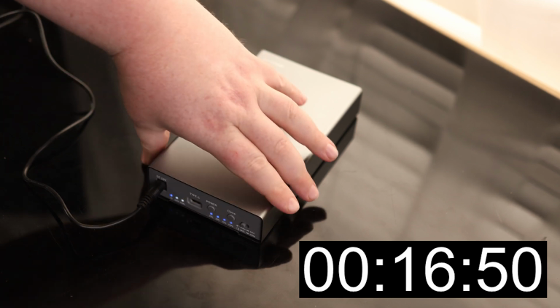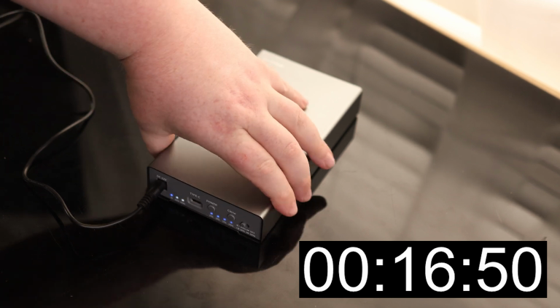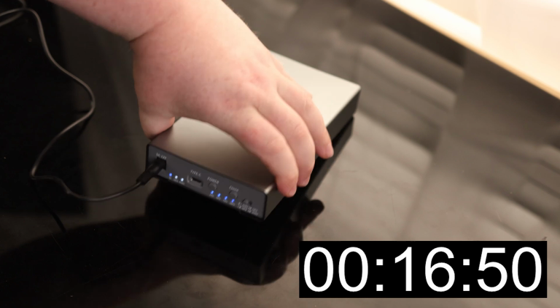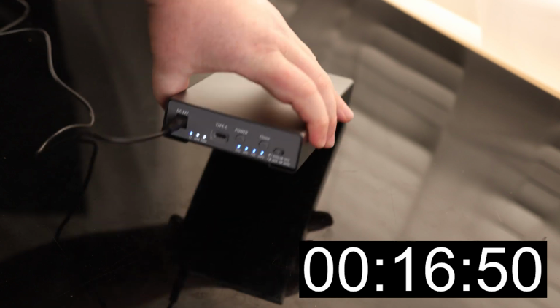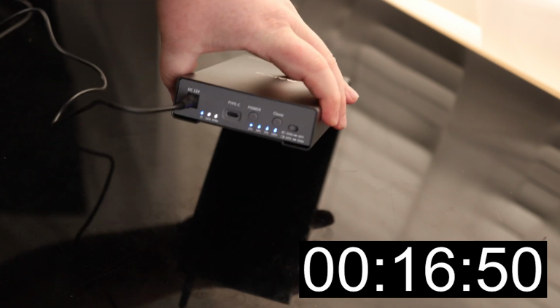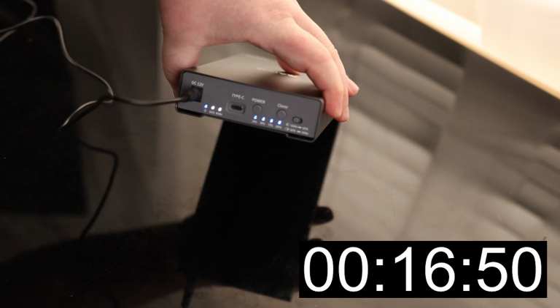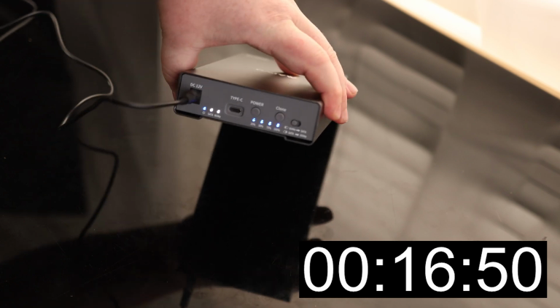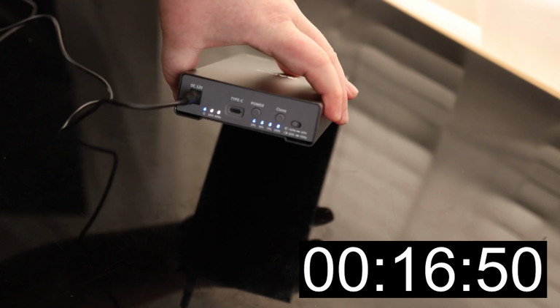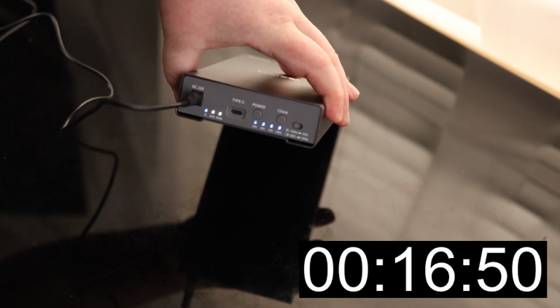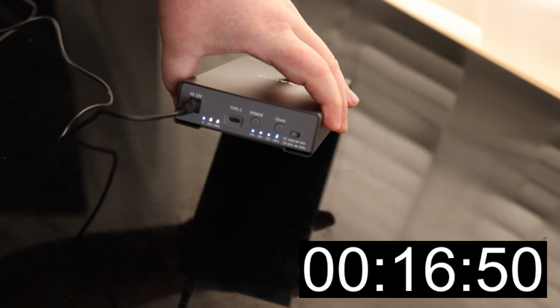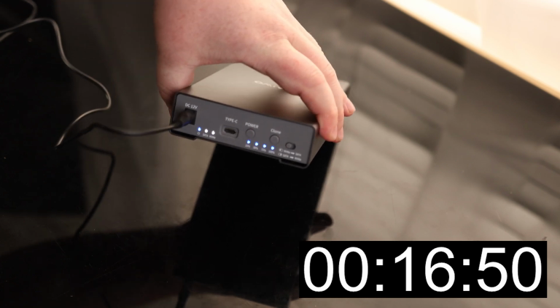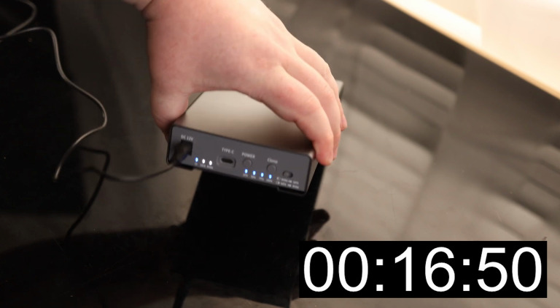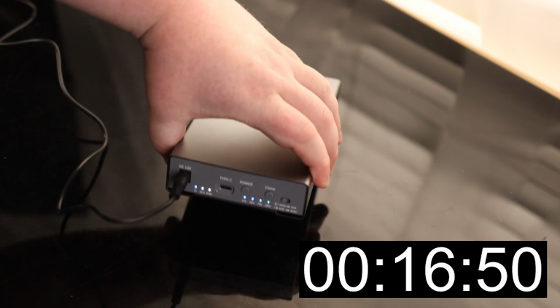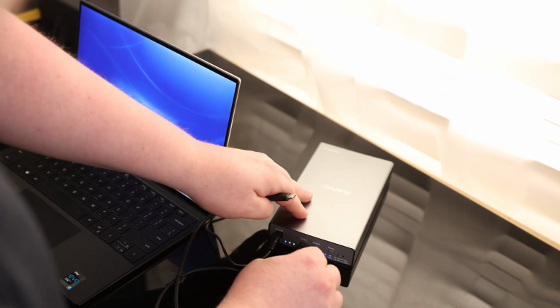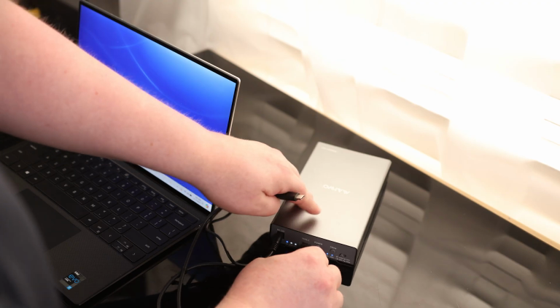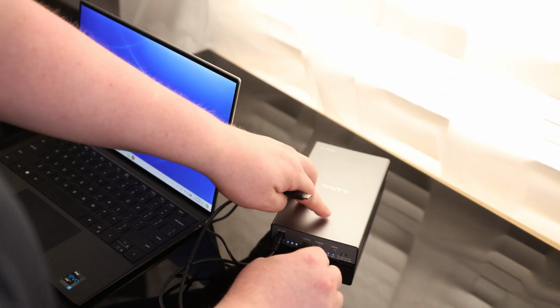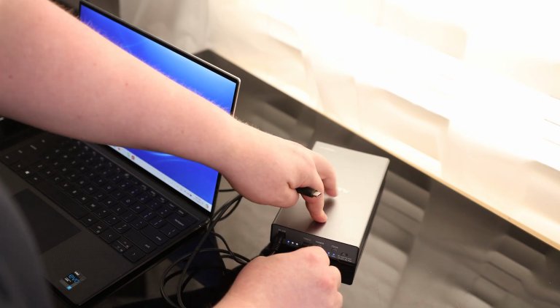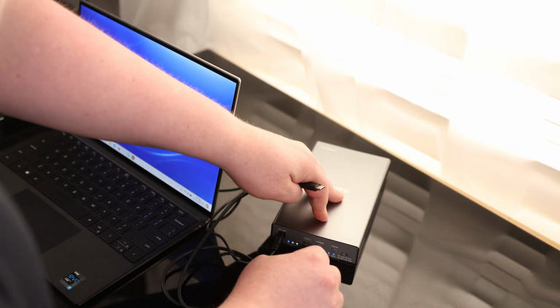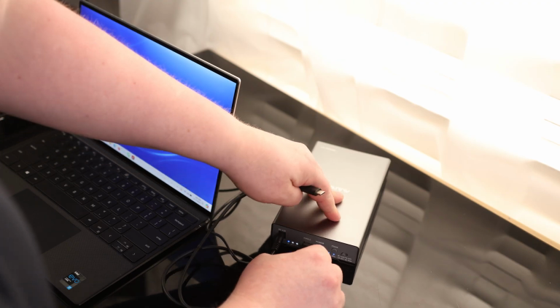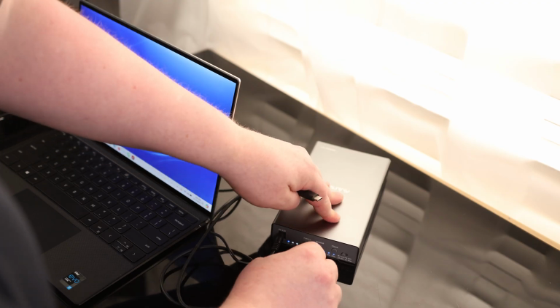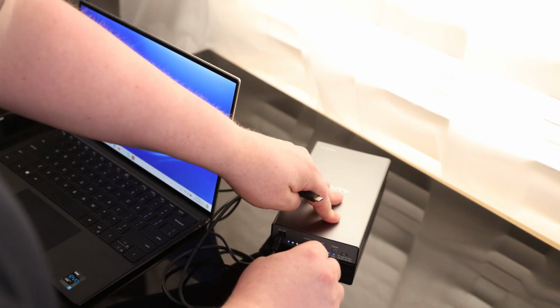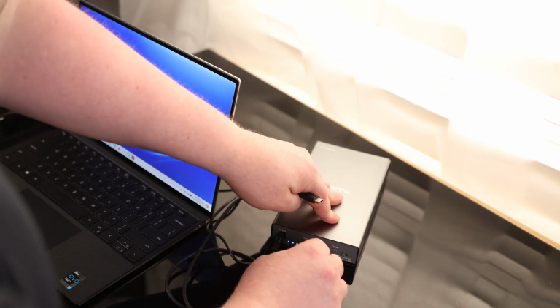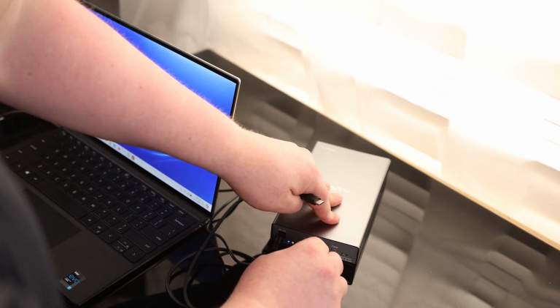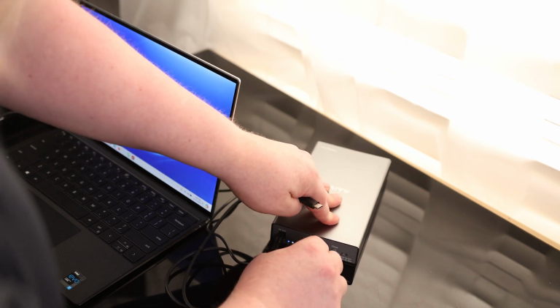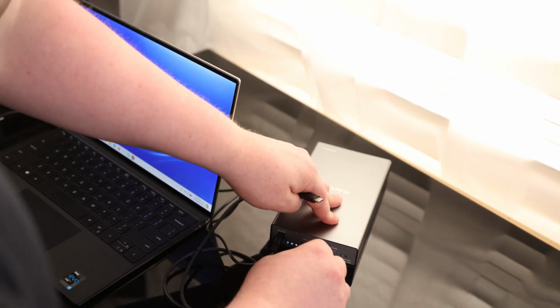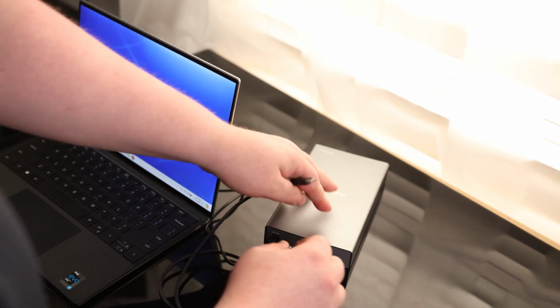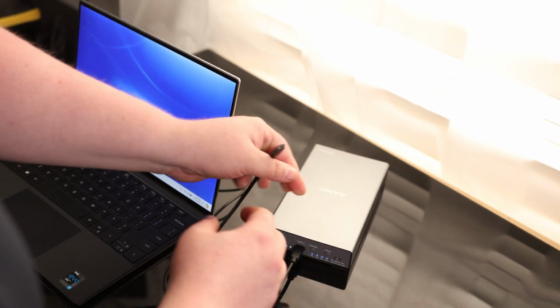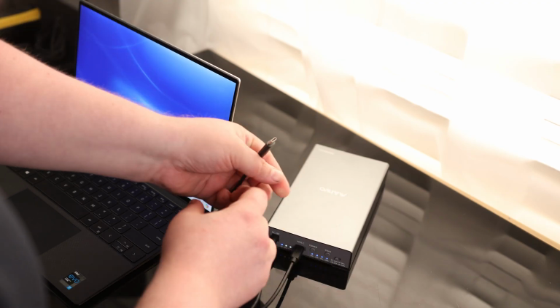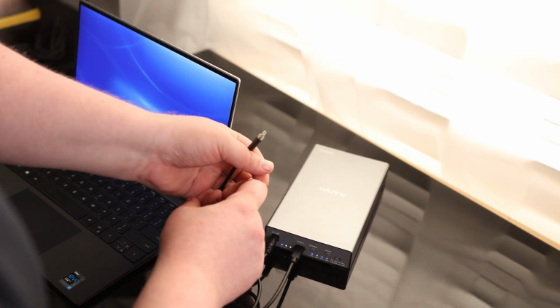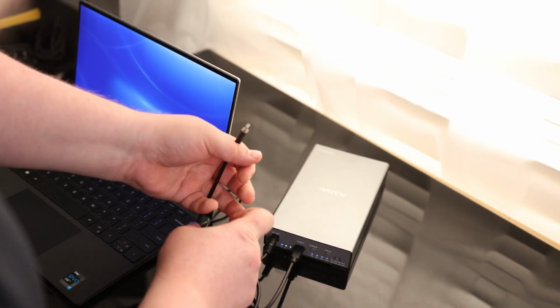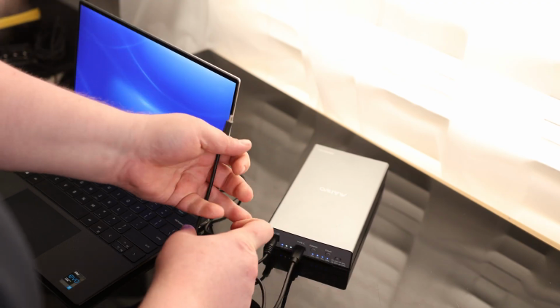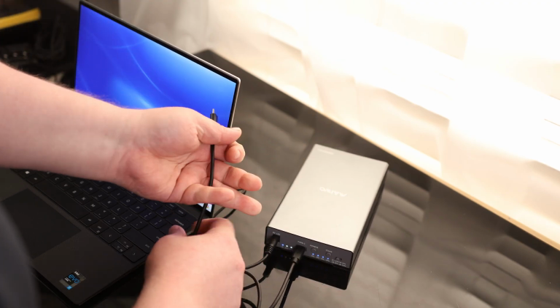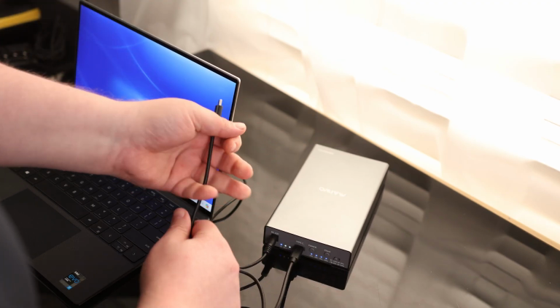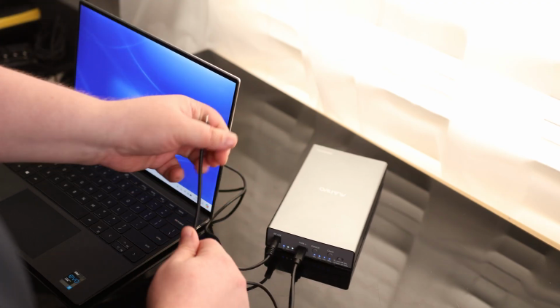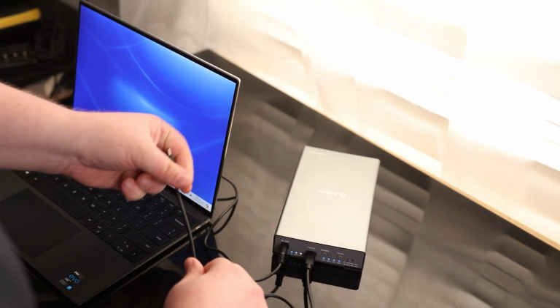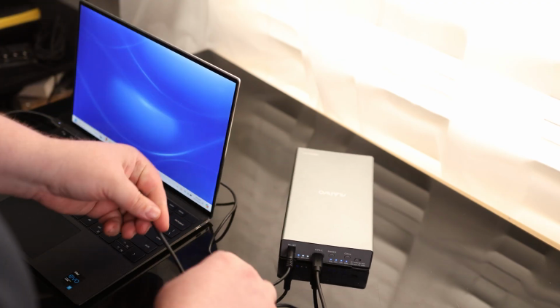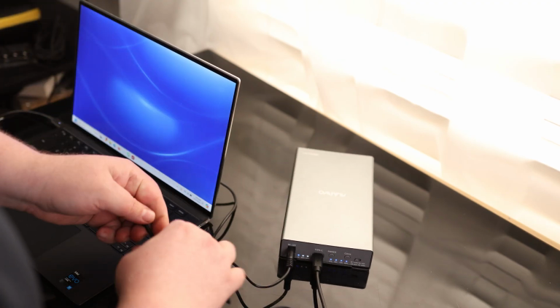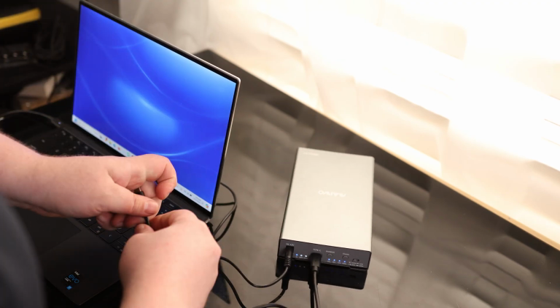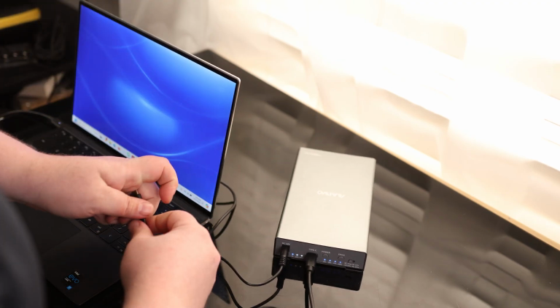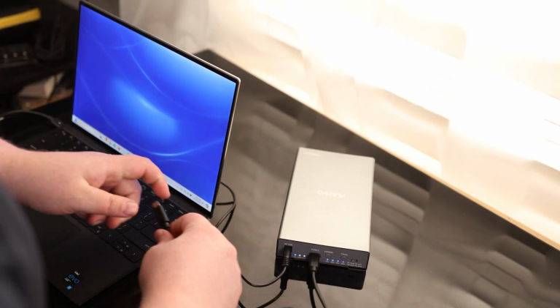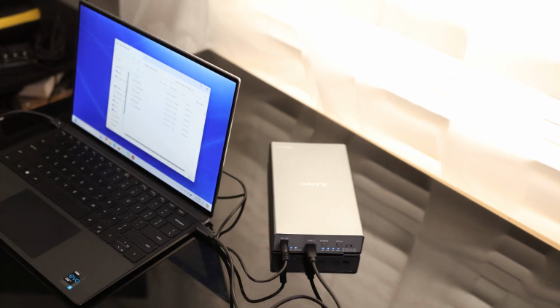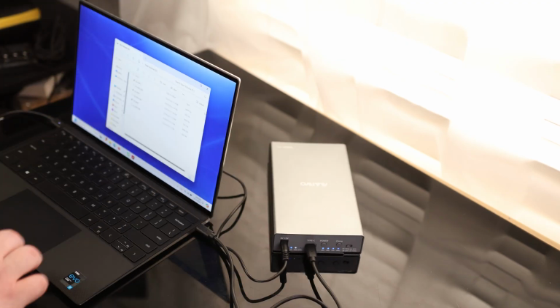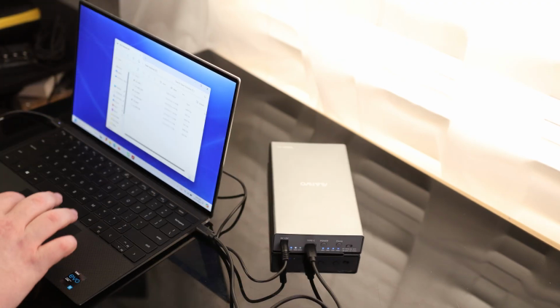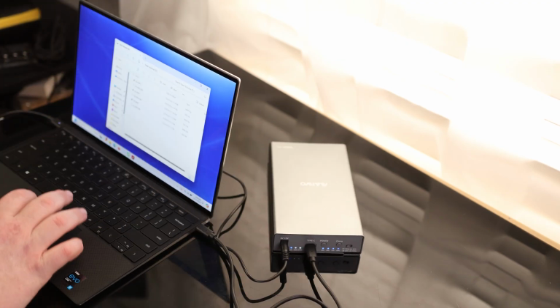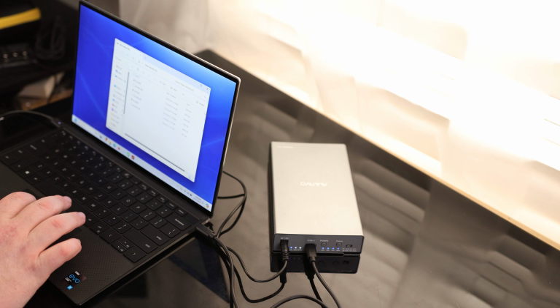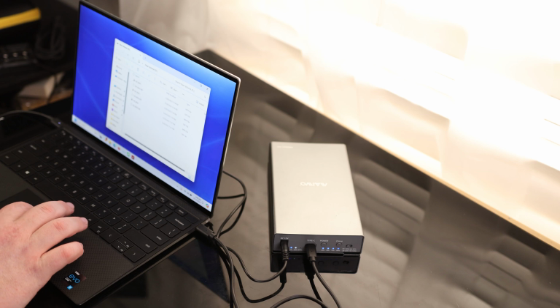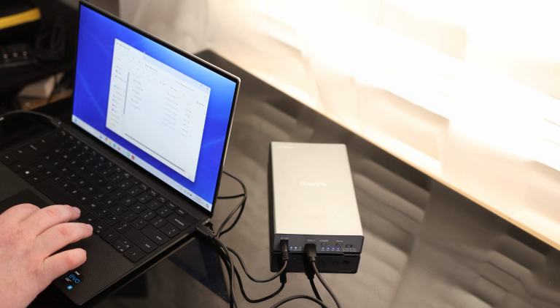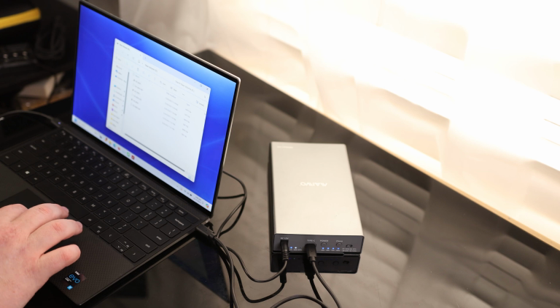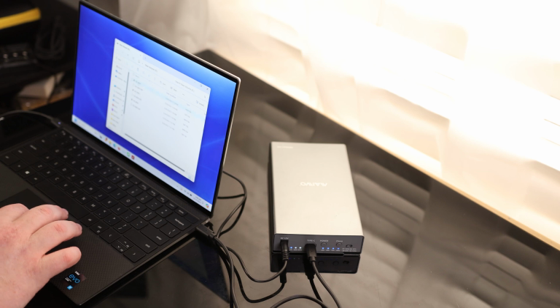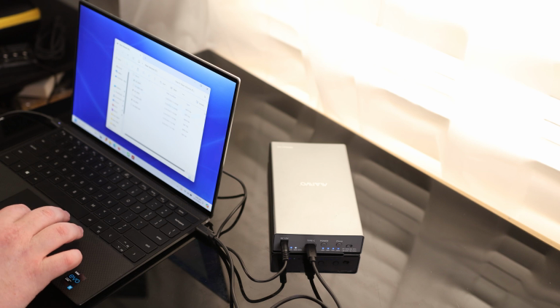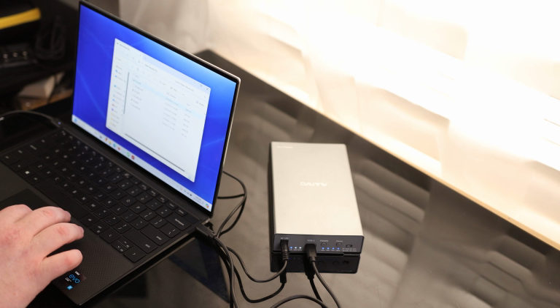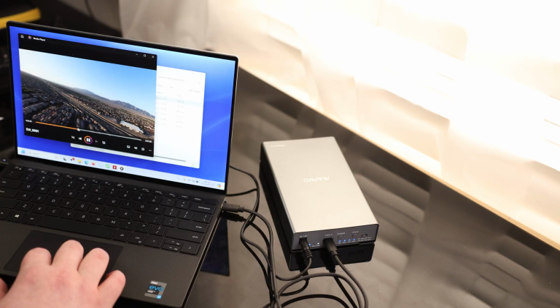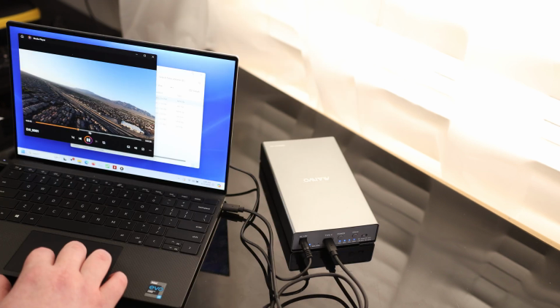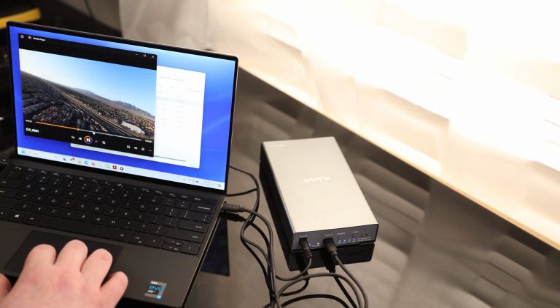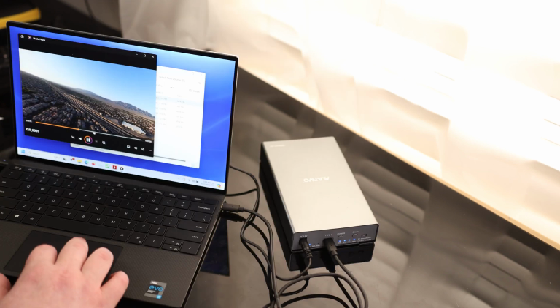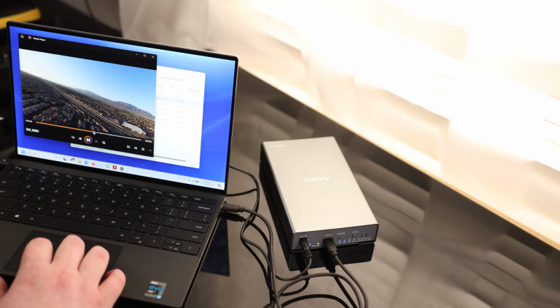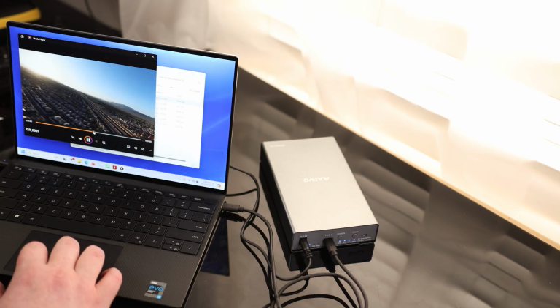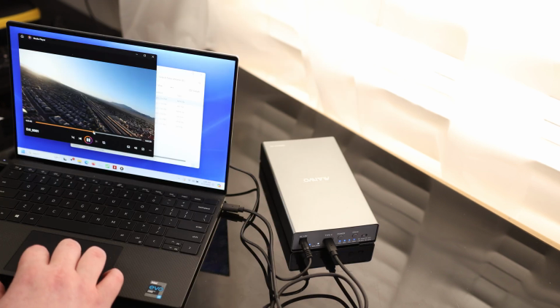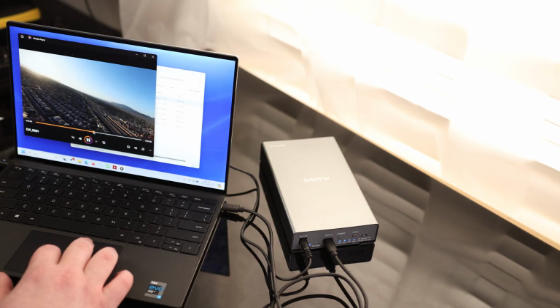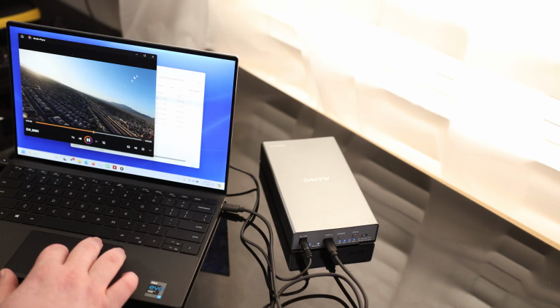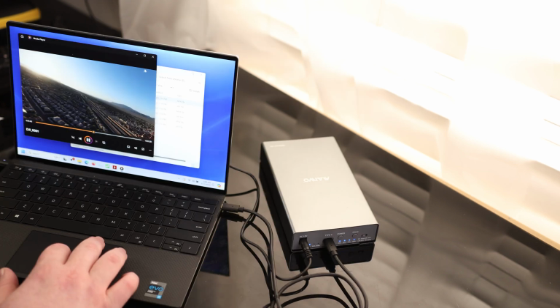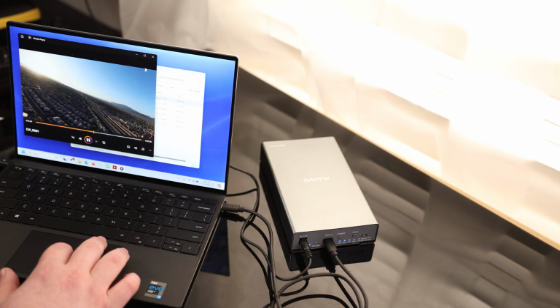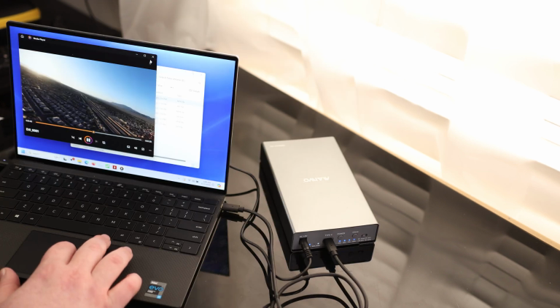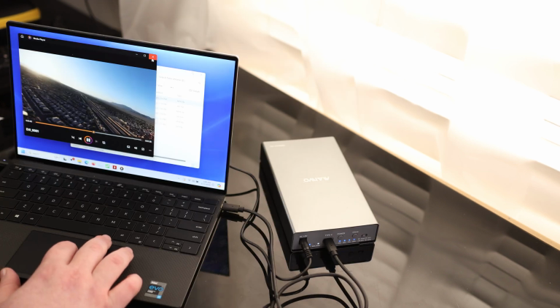And we have got a clone. Now I'm going to plug the USB-C cable into my laptop, and it picked that up right away — it's reading those files.